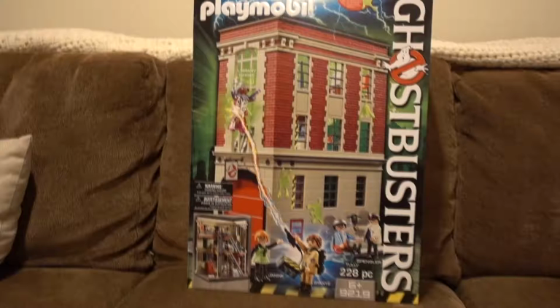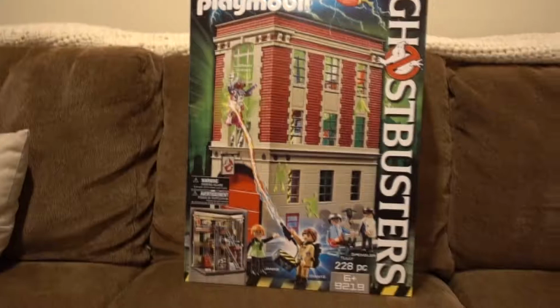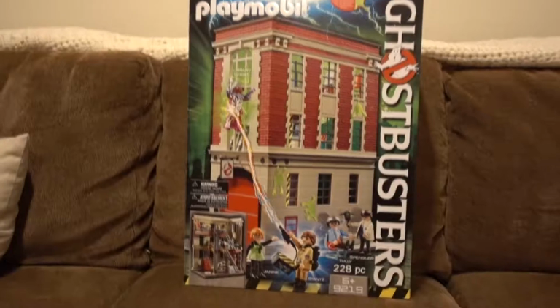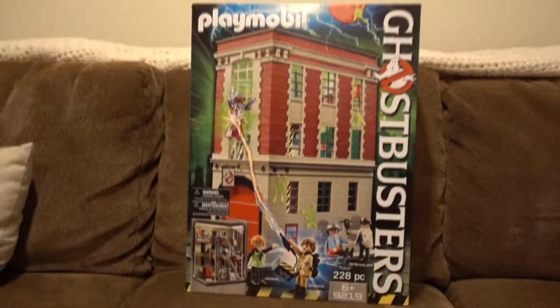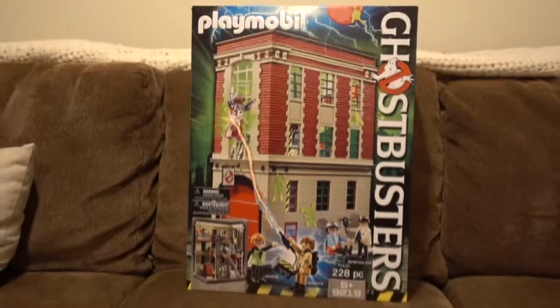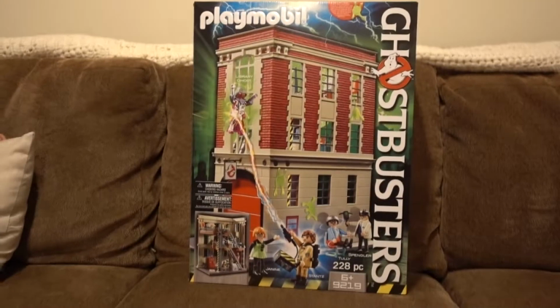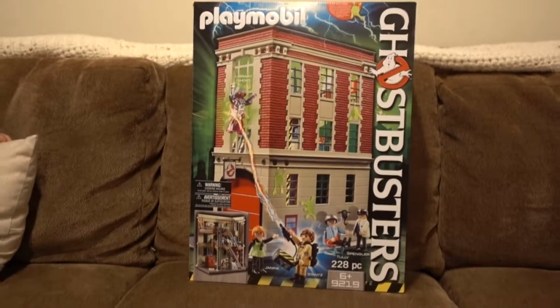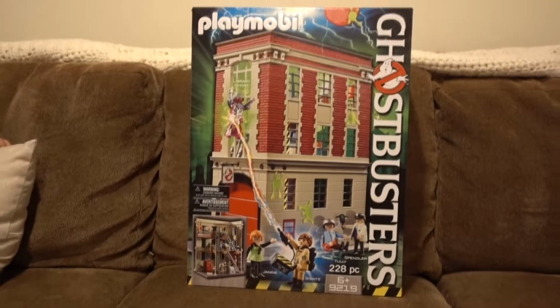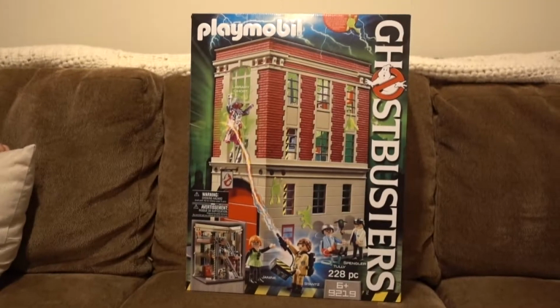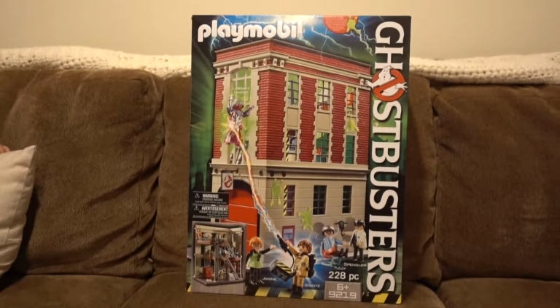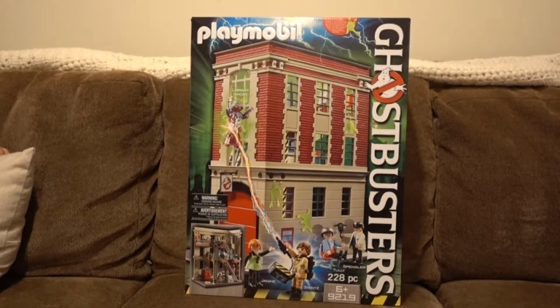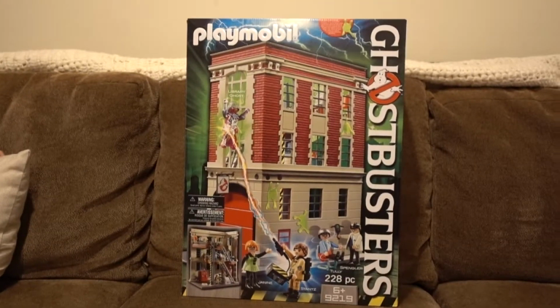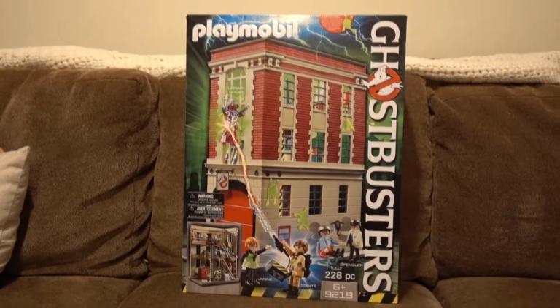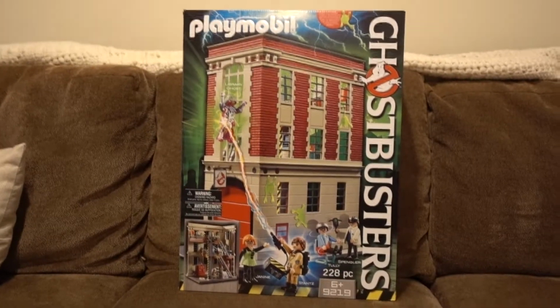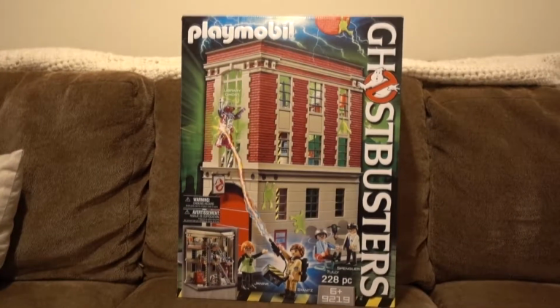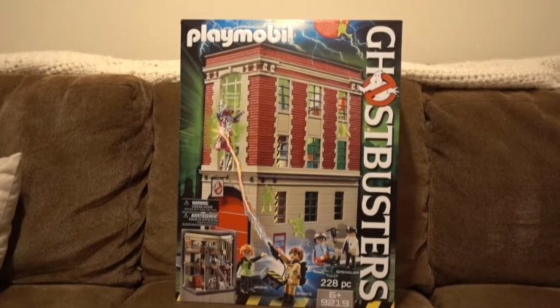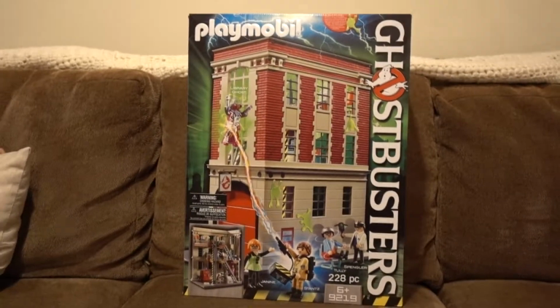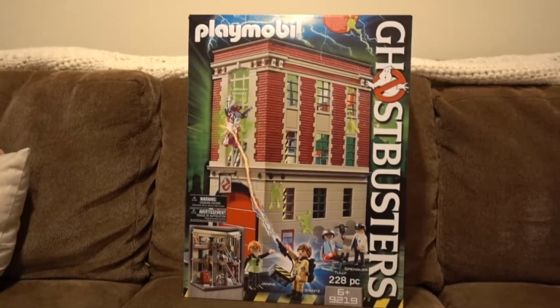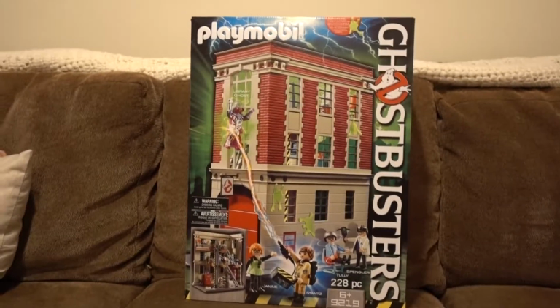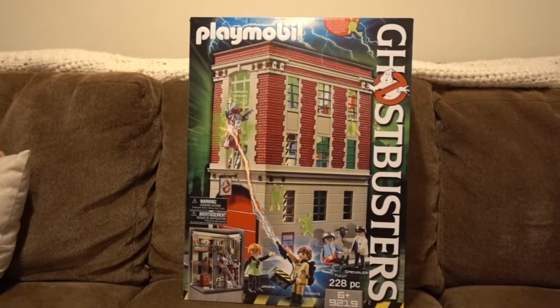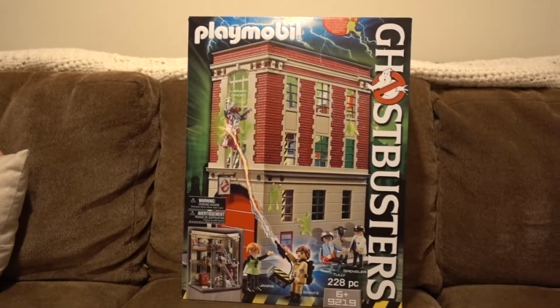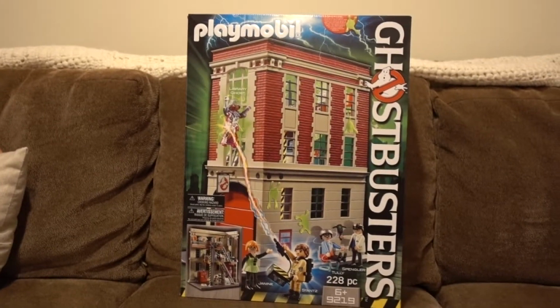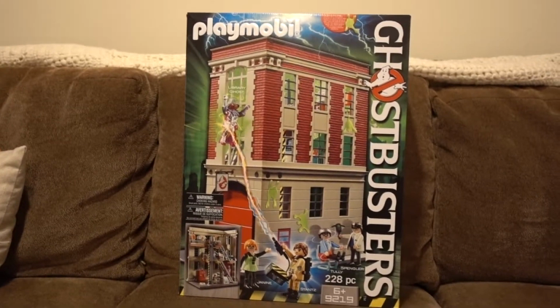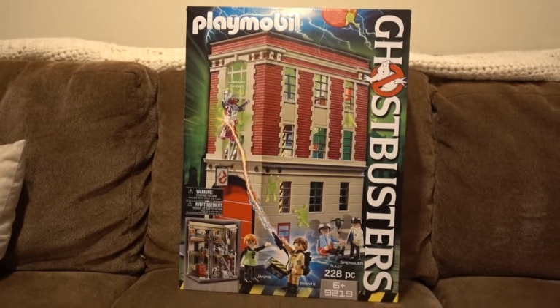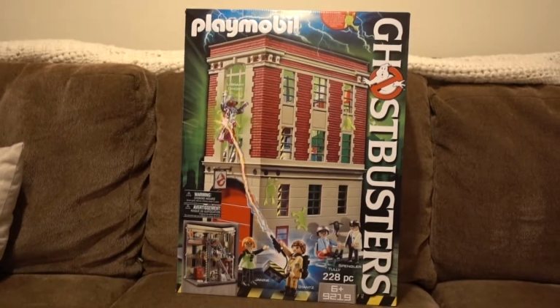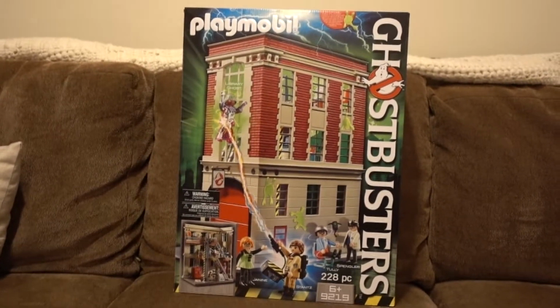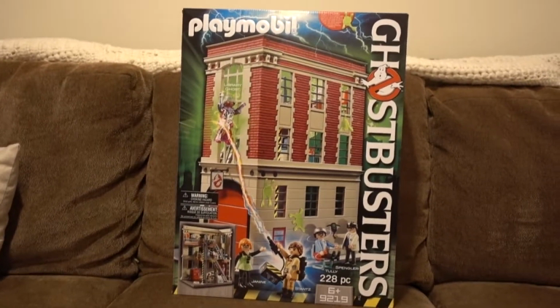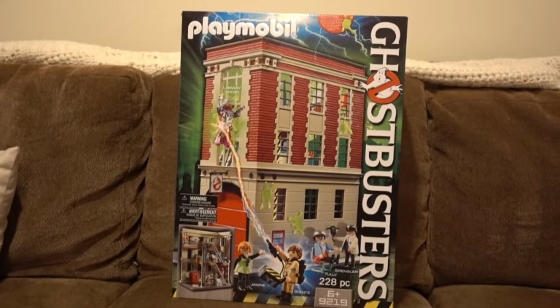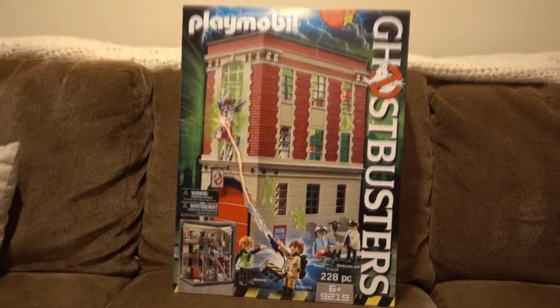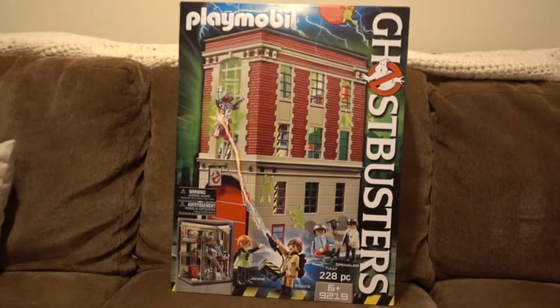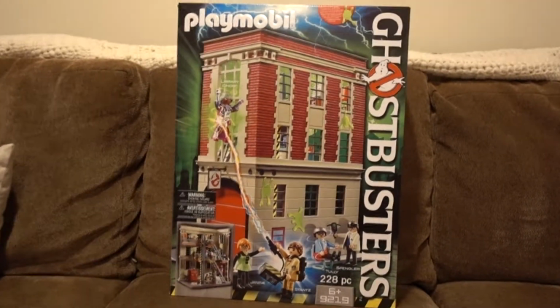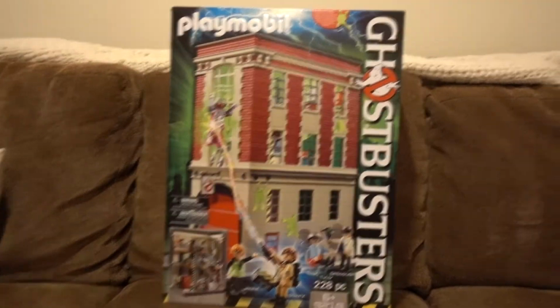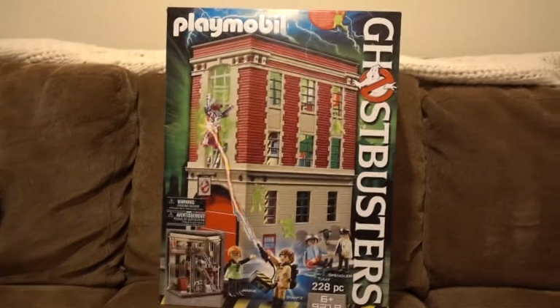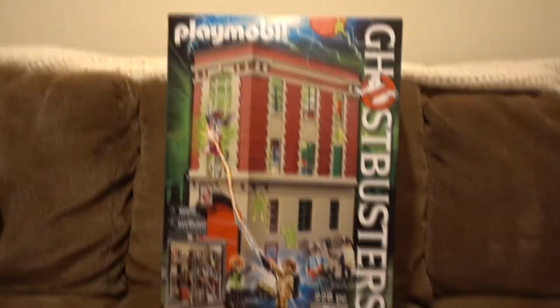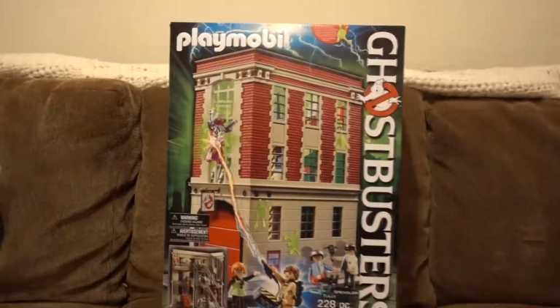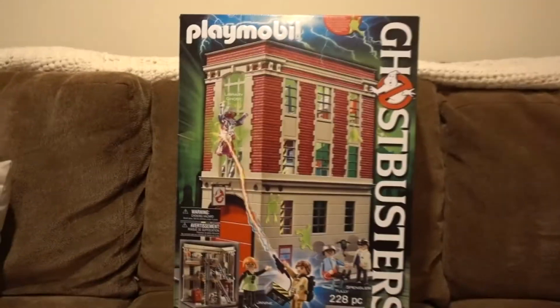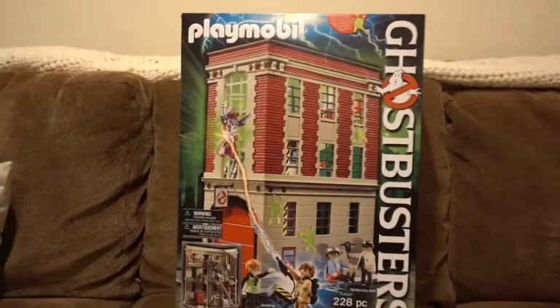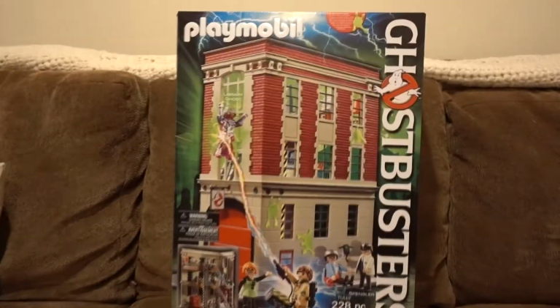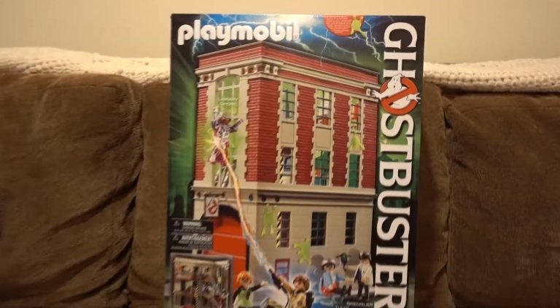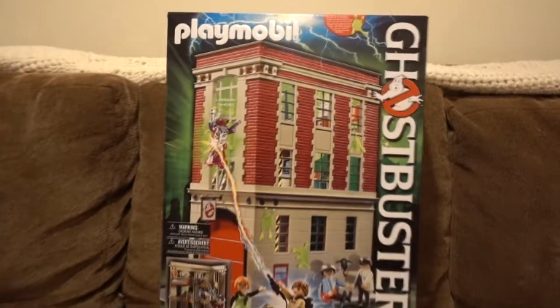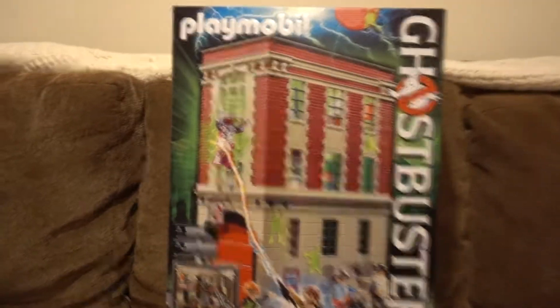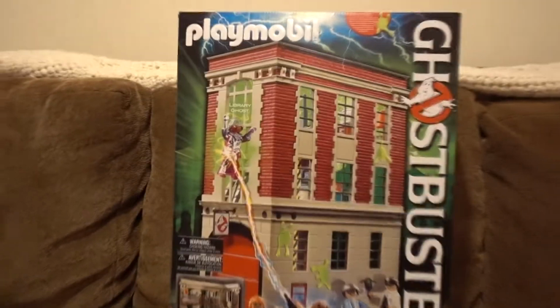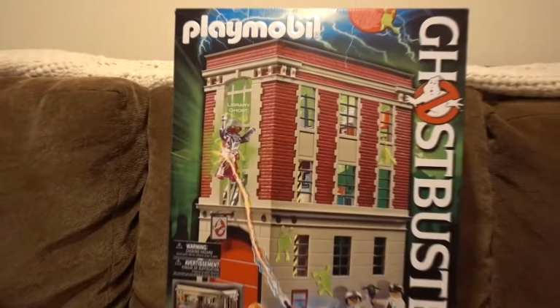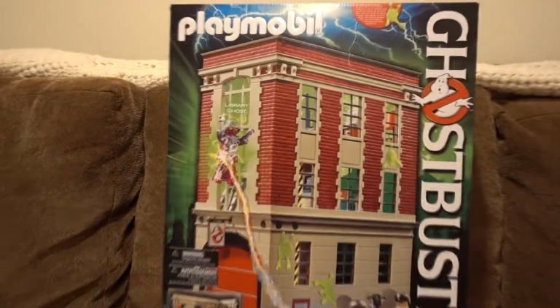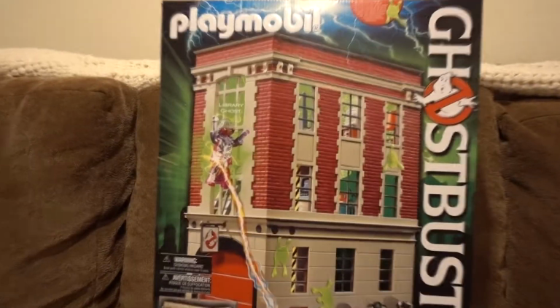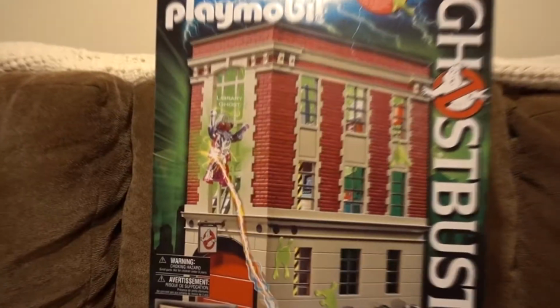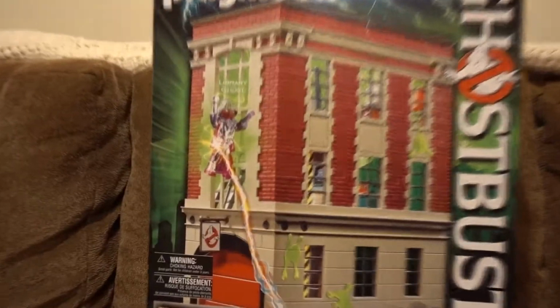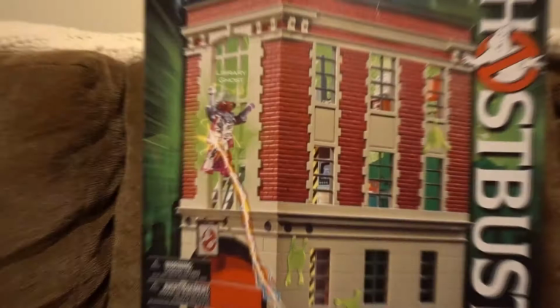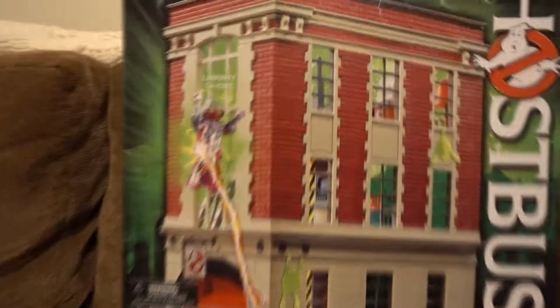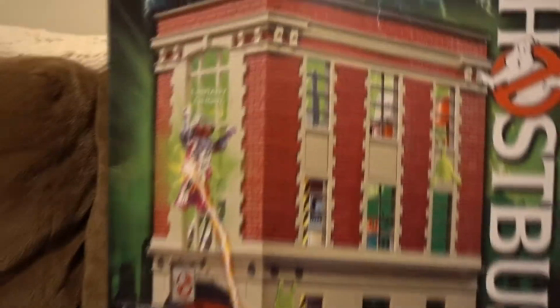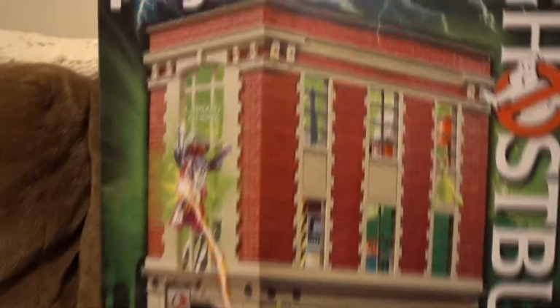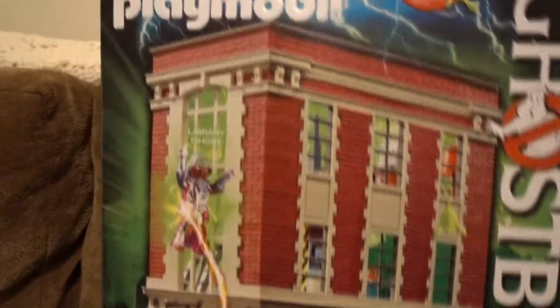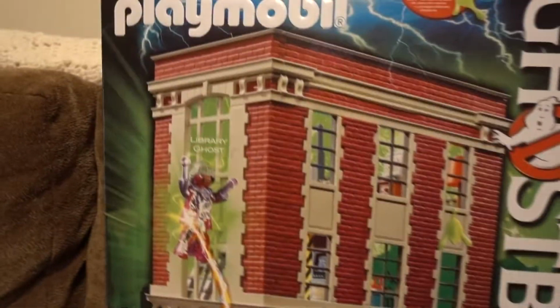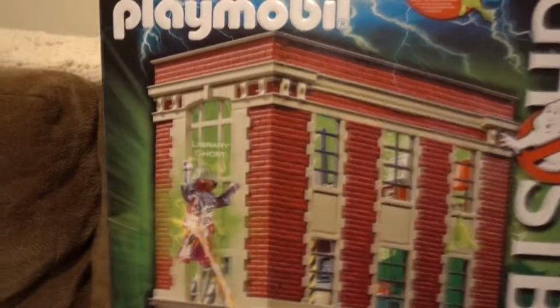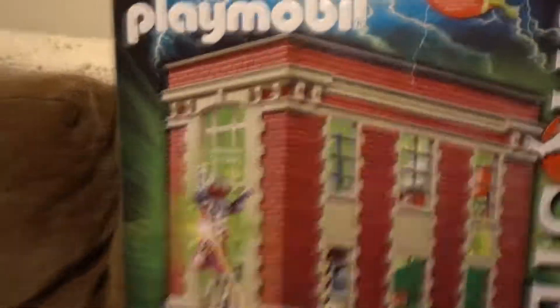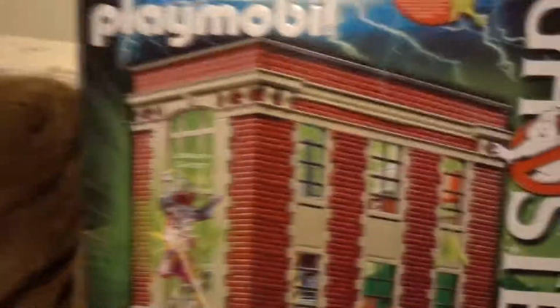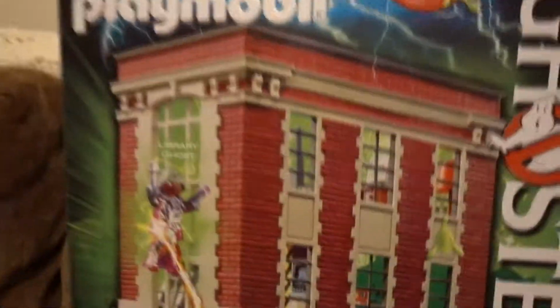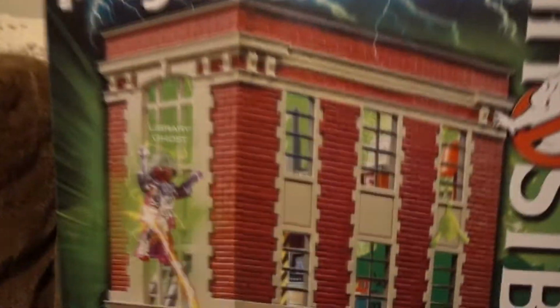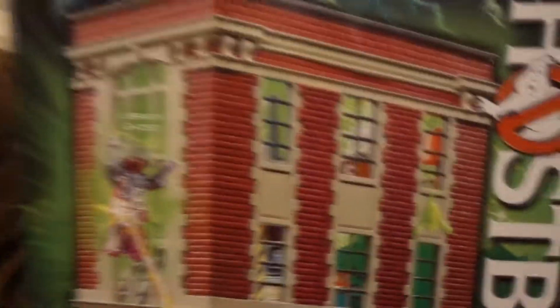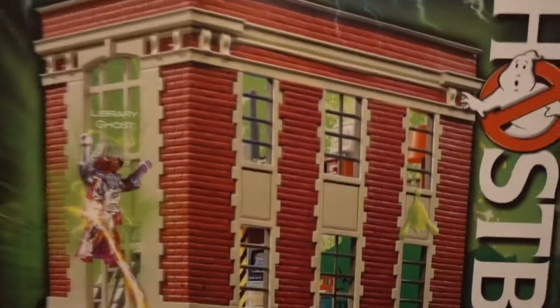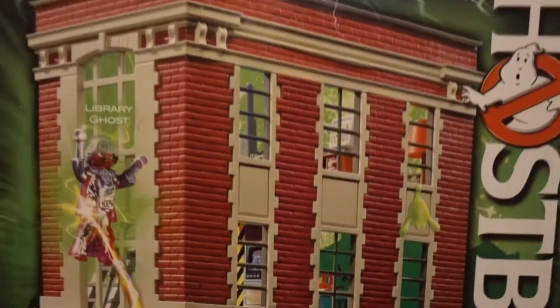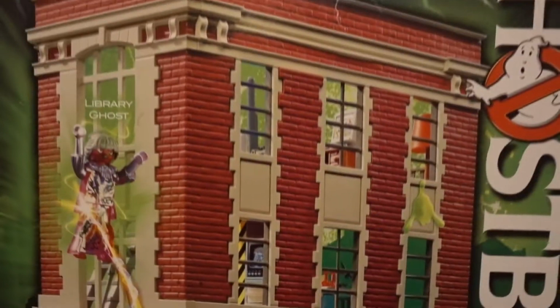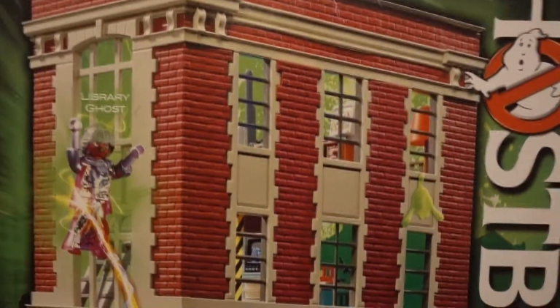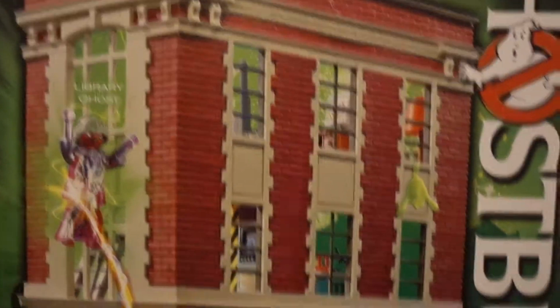Hey, toy buggies! Welcome to Toy Bug Toys. Today we're going to be opening this Playmobil Ghostbusters Firehouse.